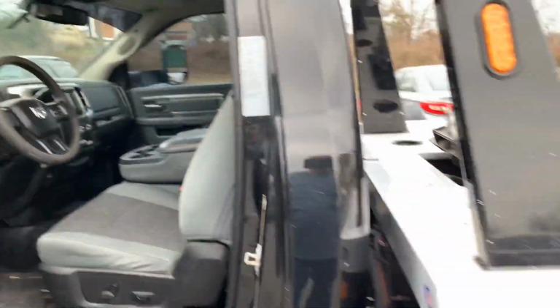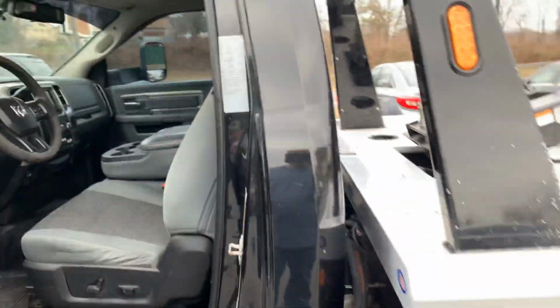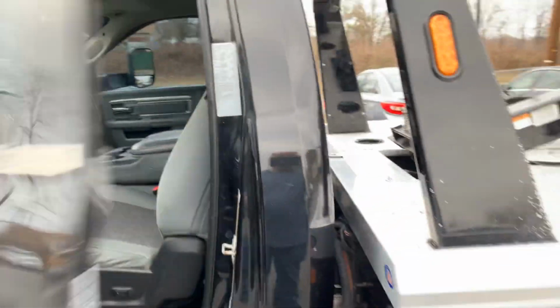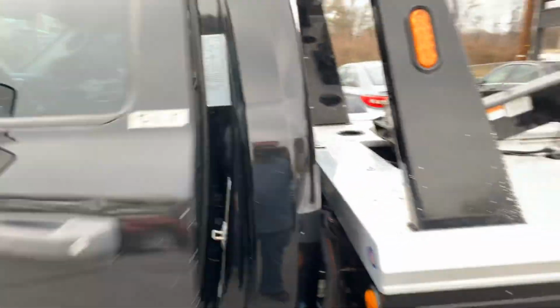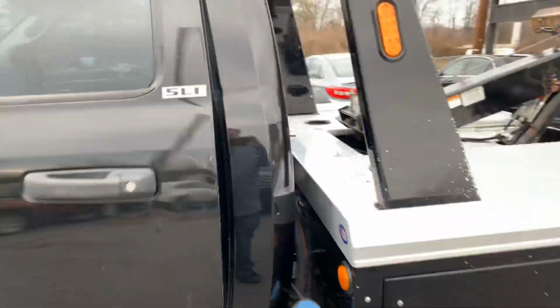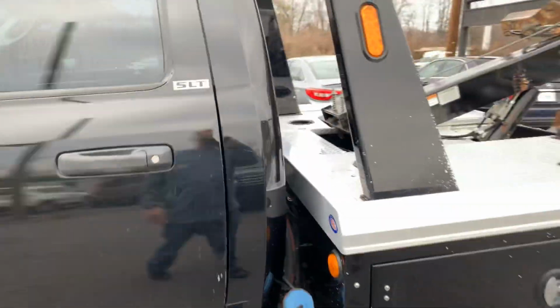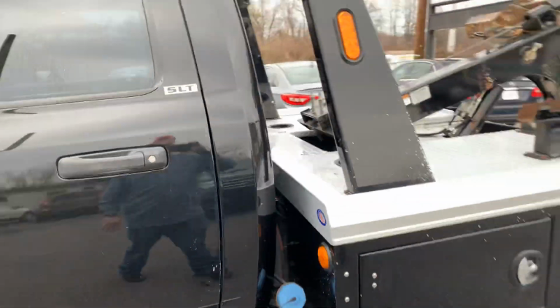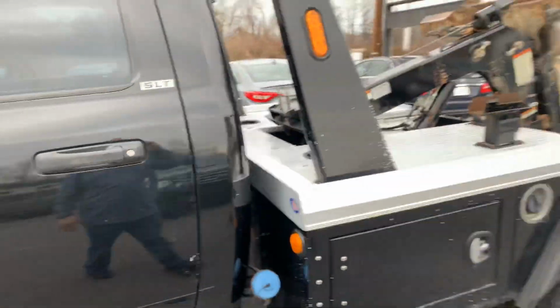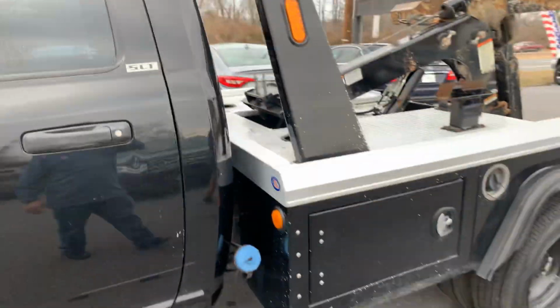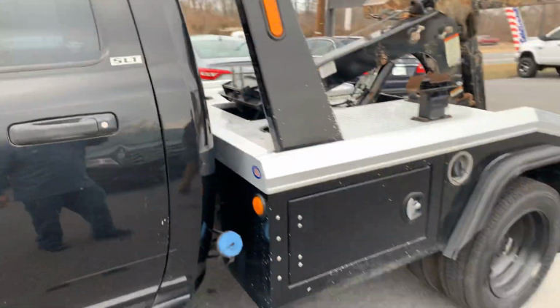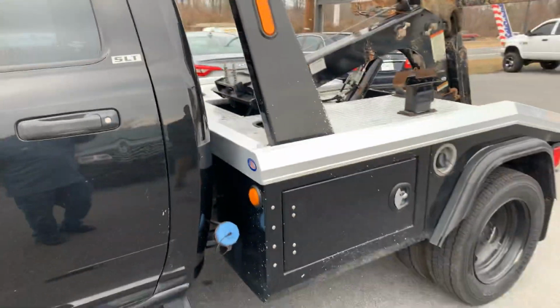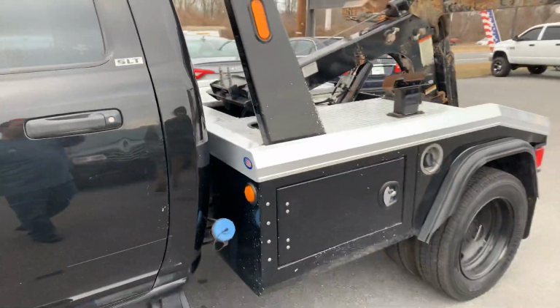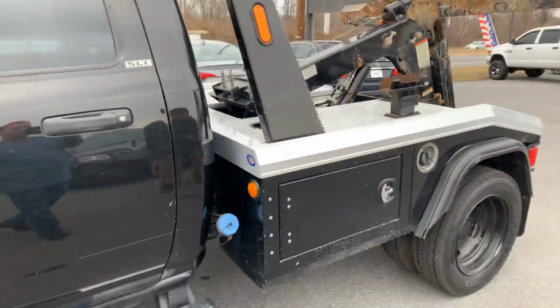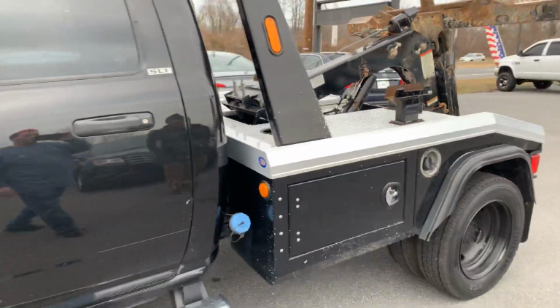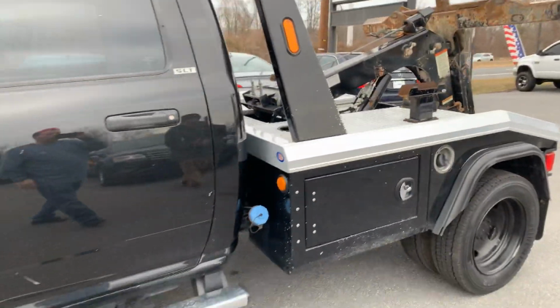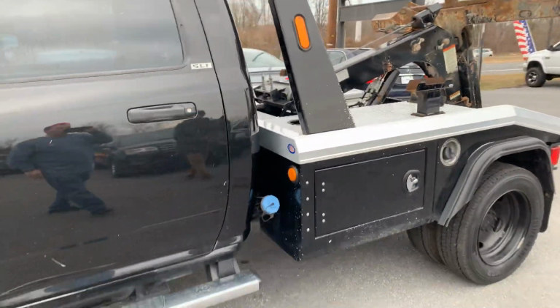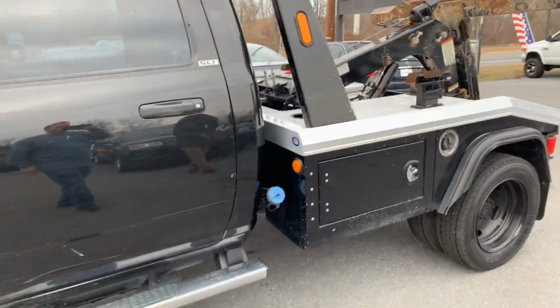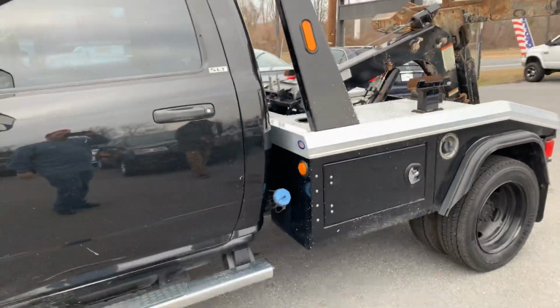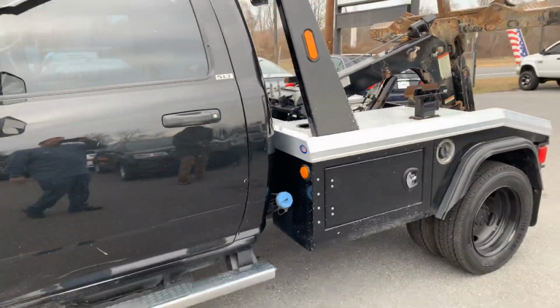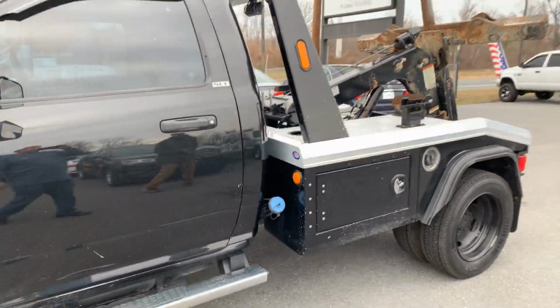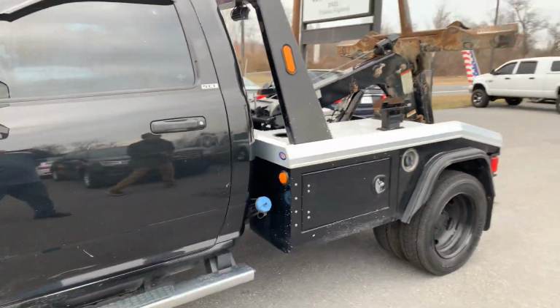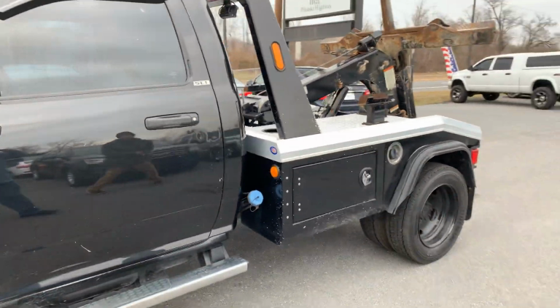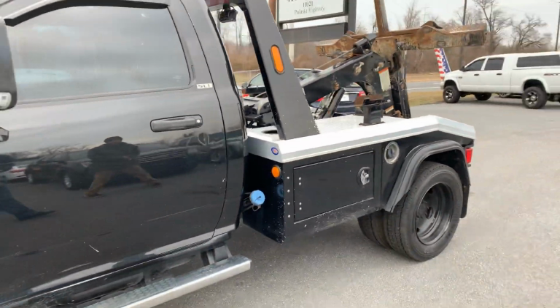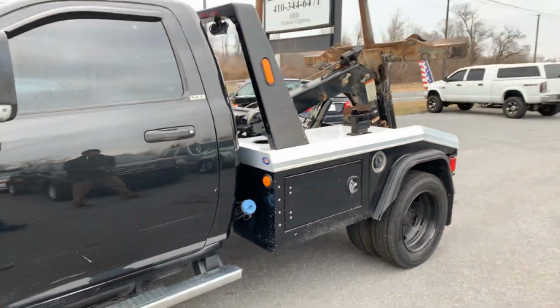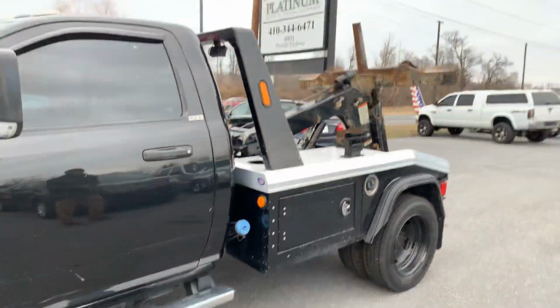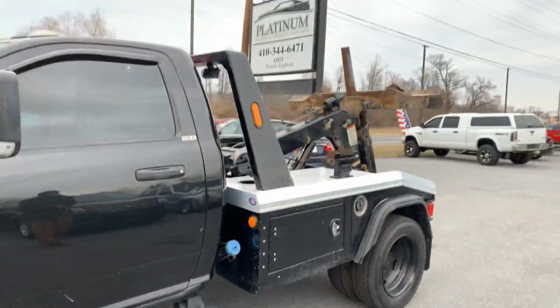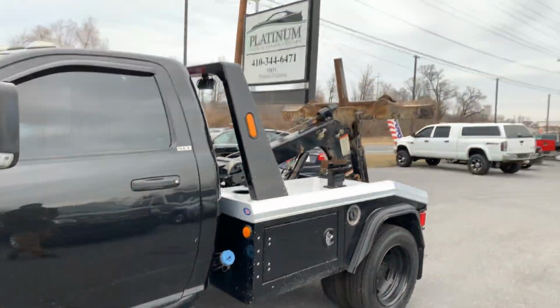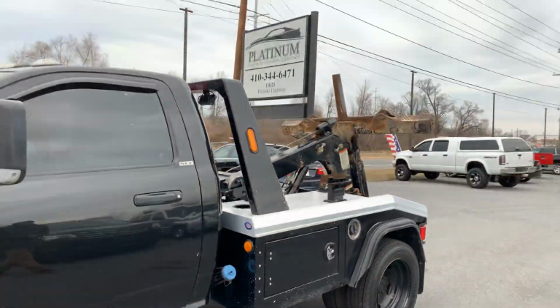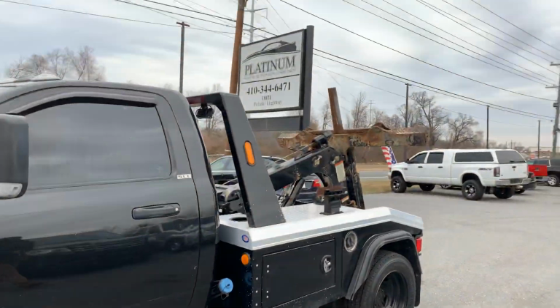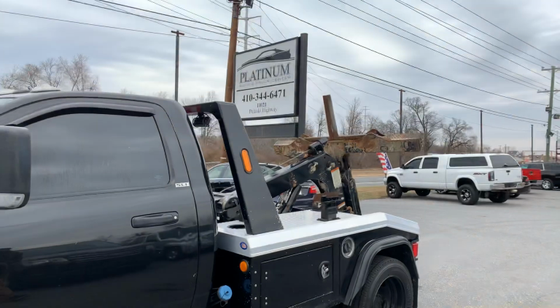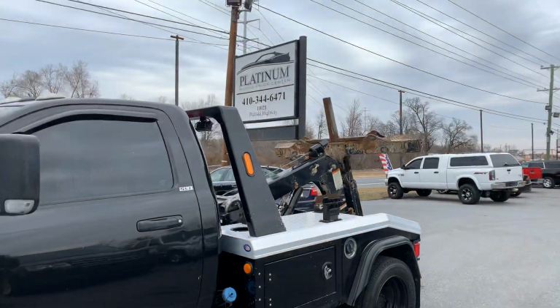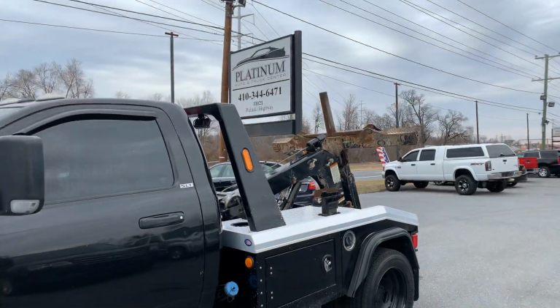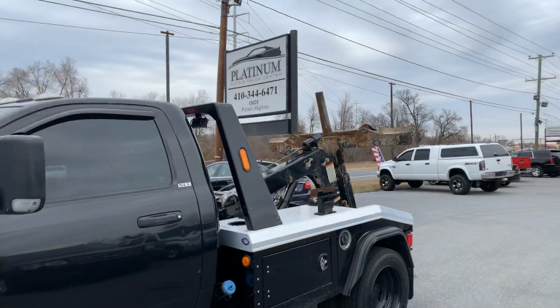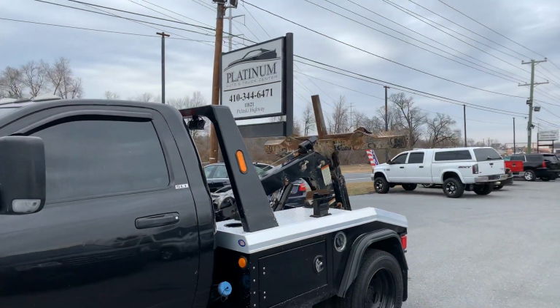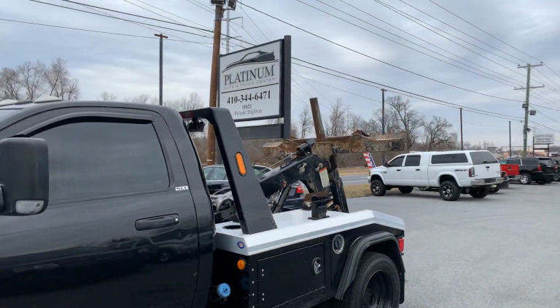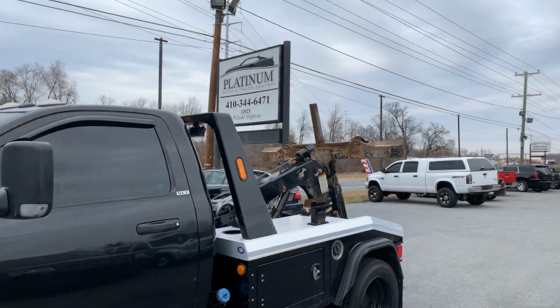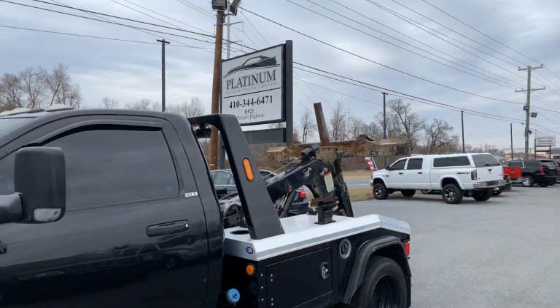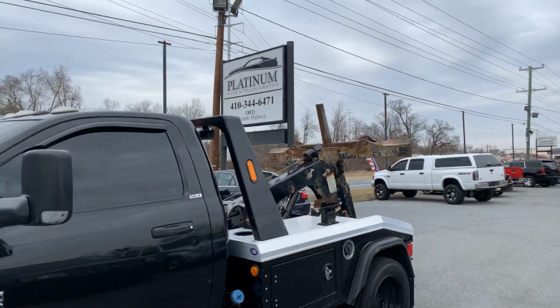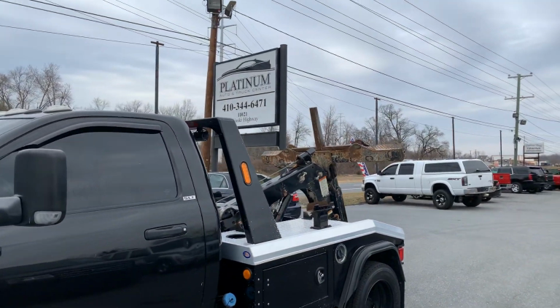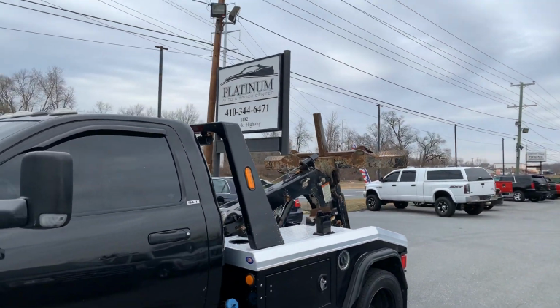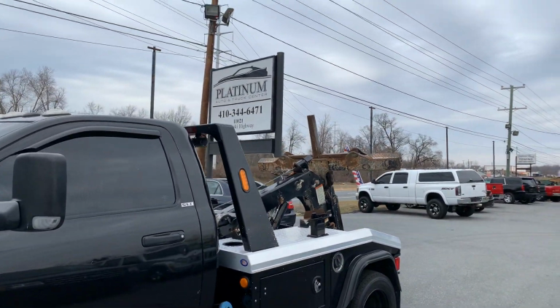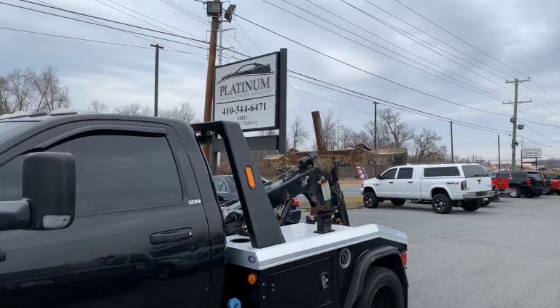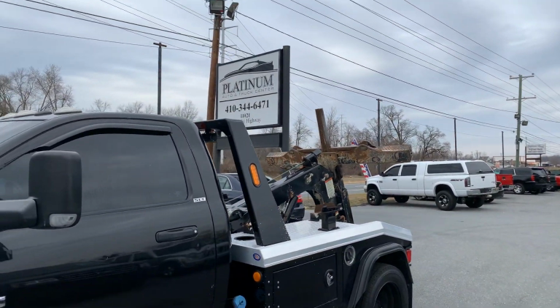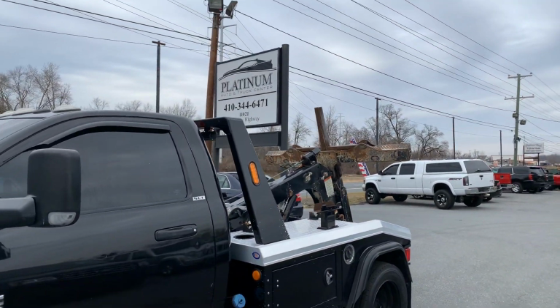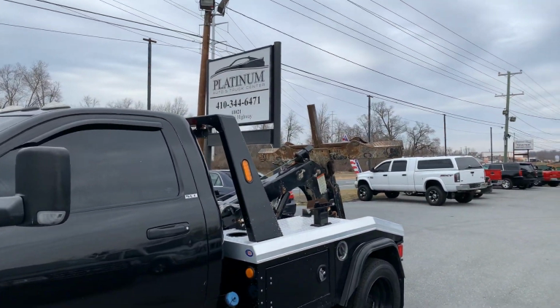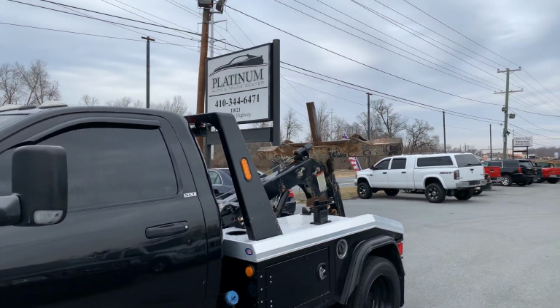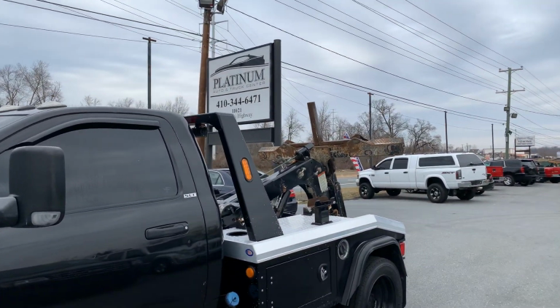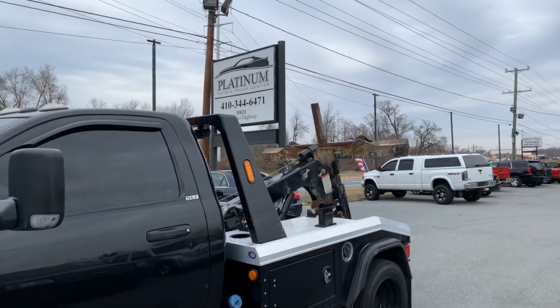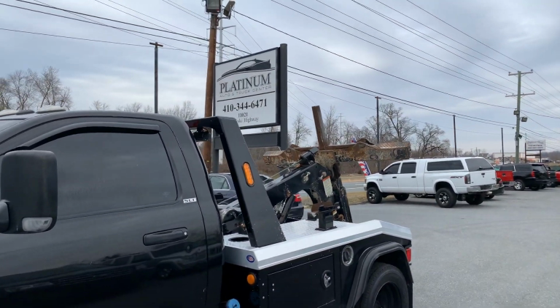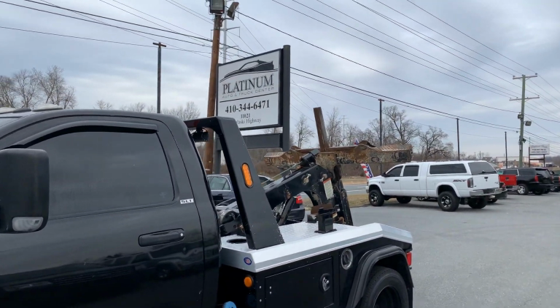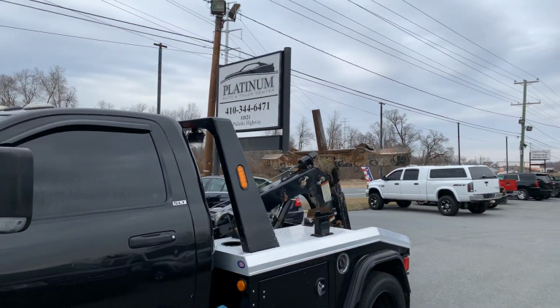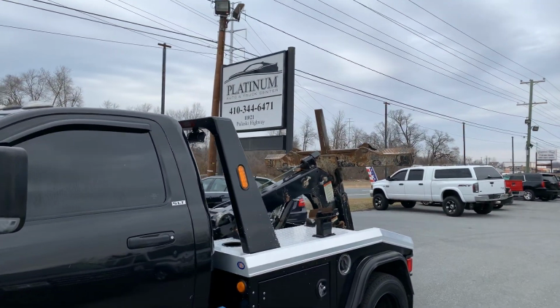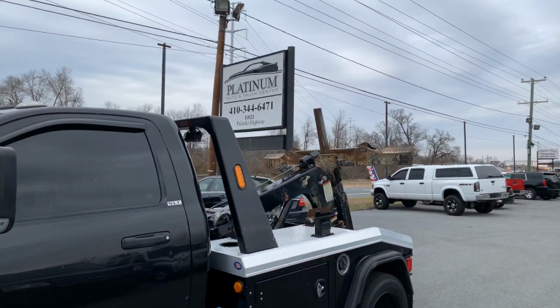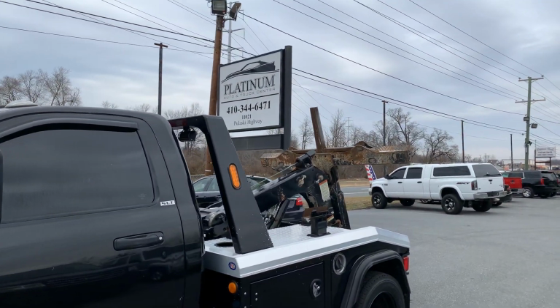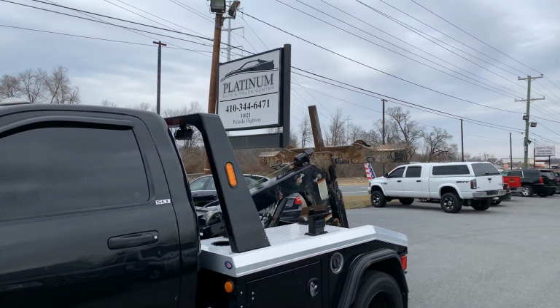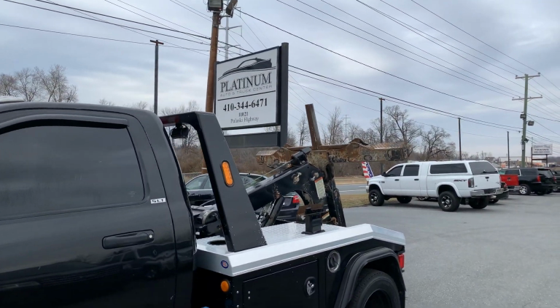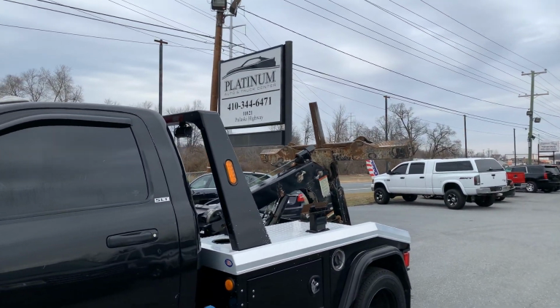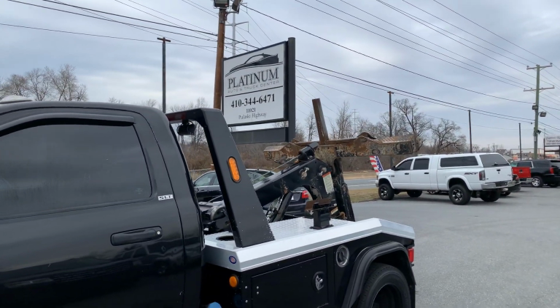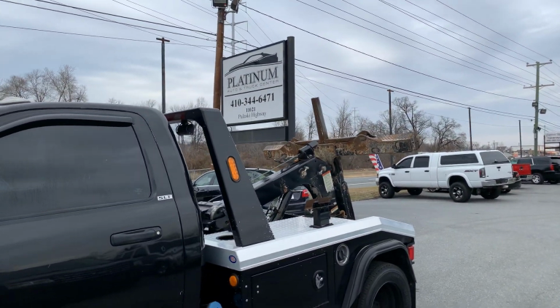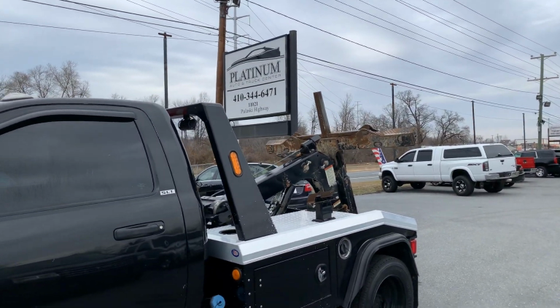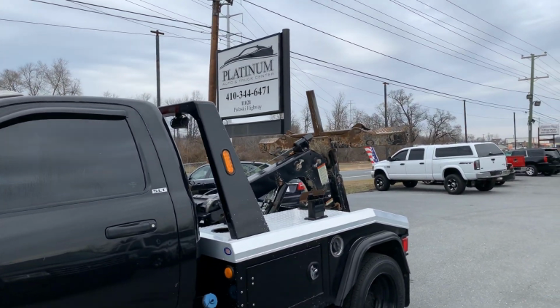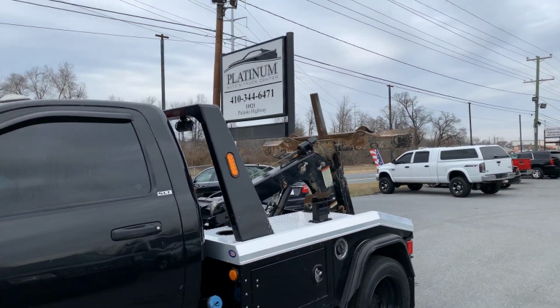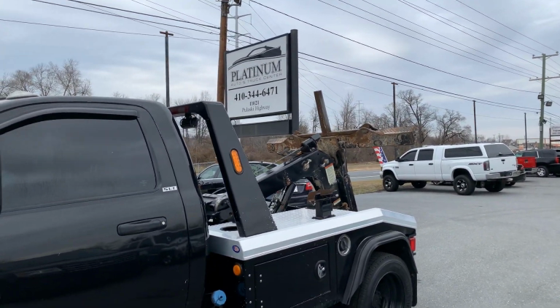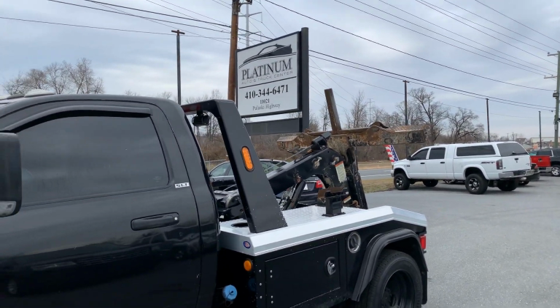Any questions, guys, make sure you give me a call. Platinum Auto and Truck — good luck bidding, thank you.